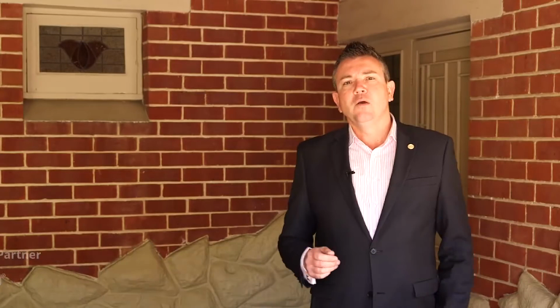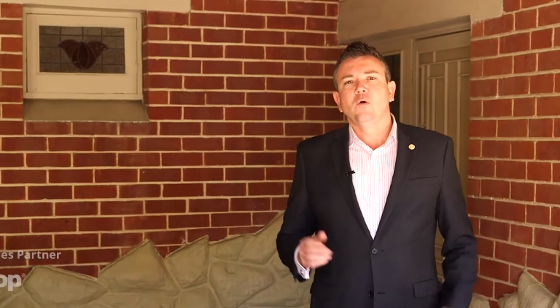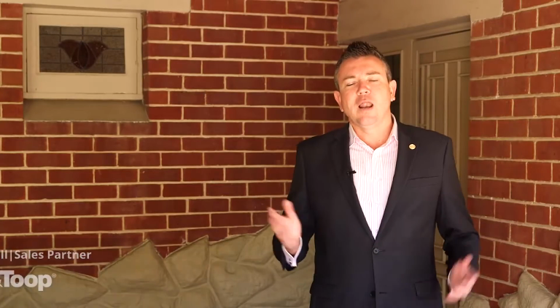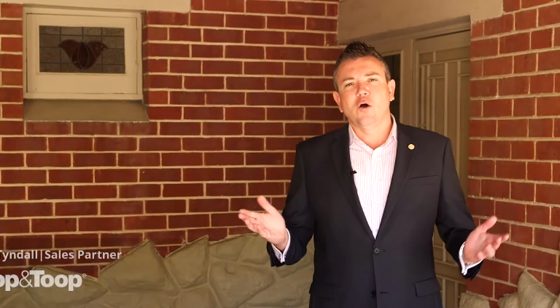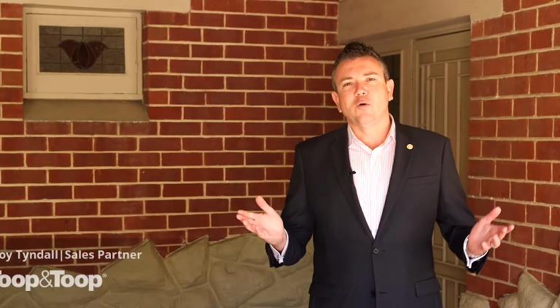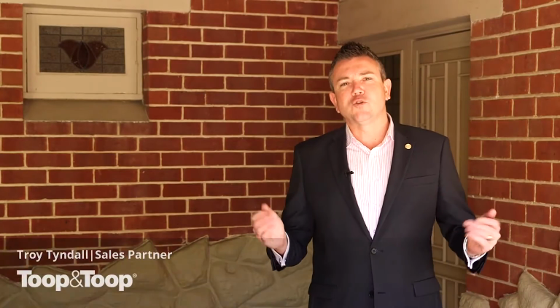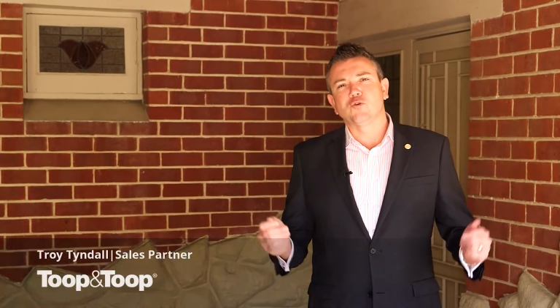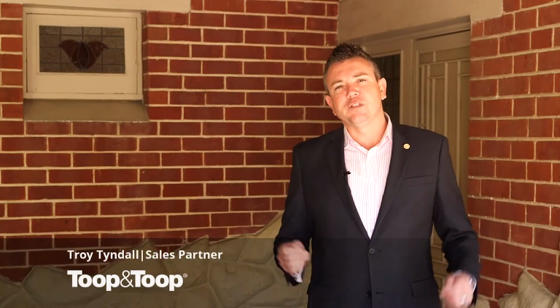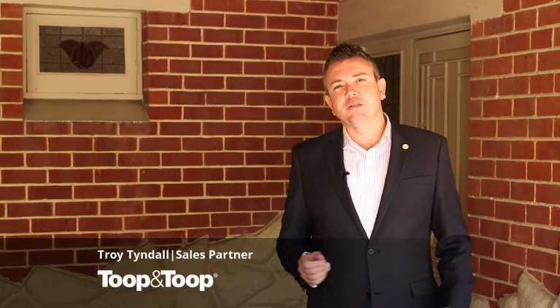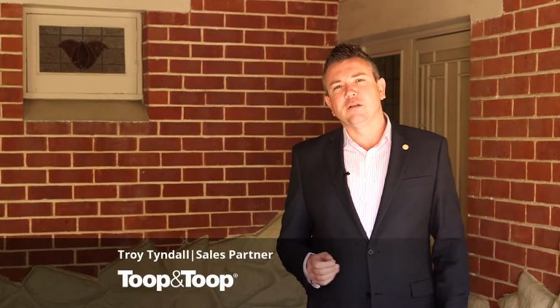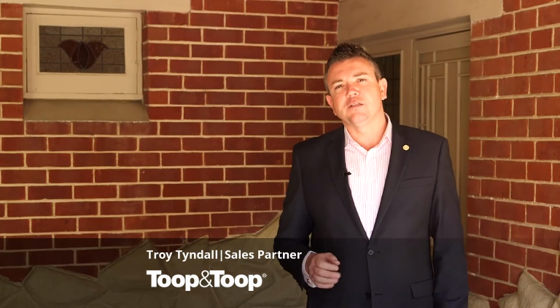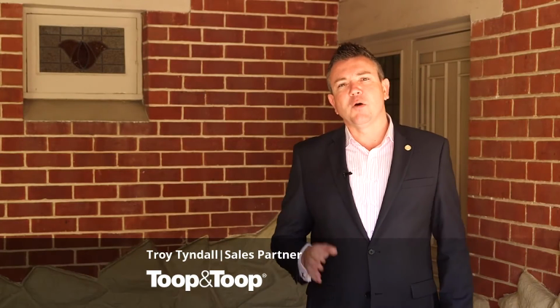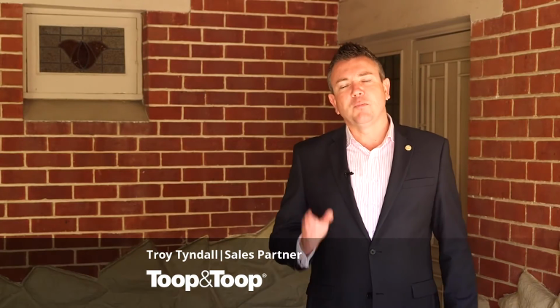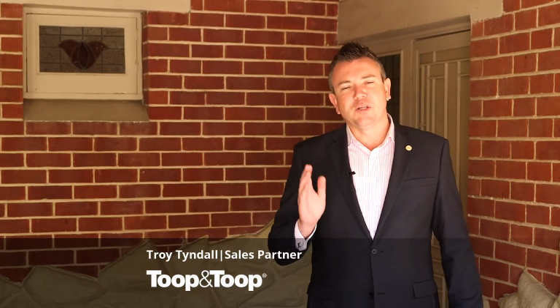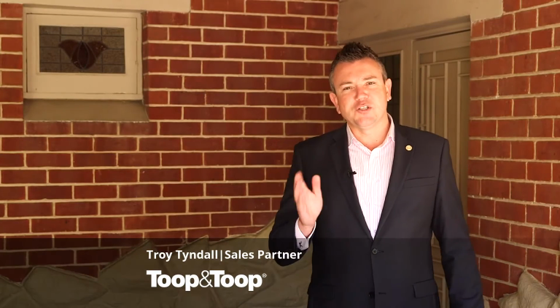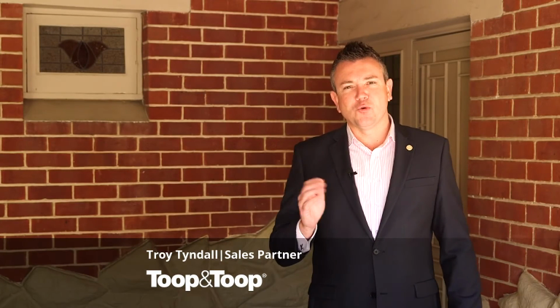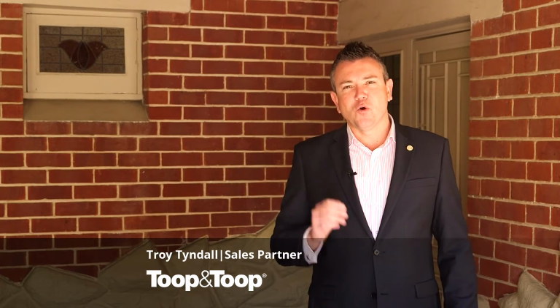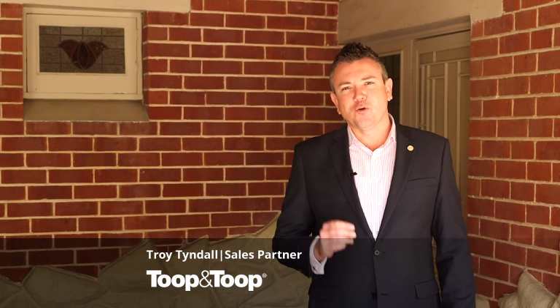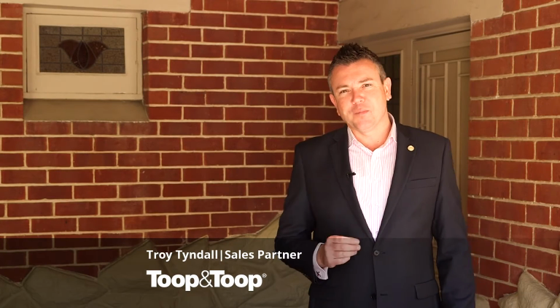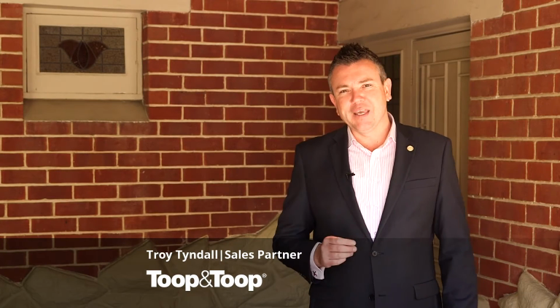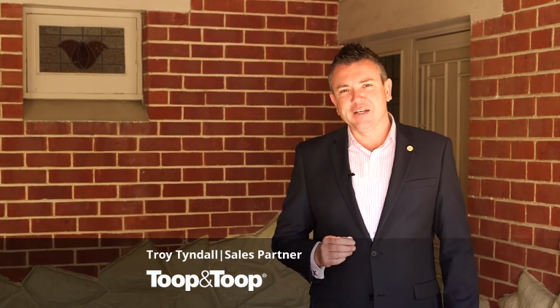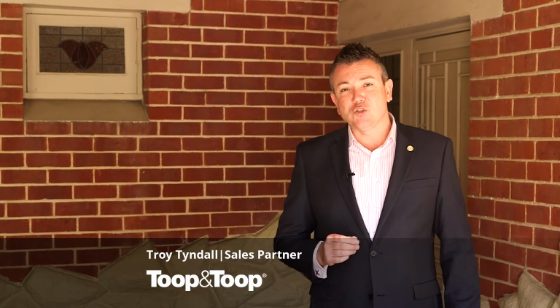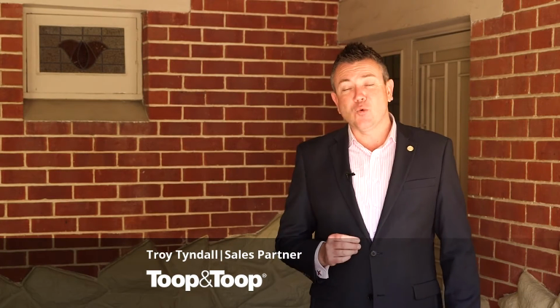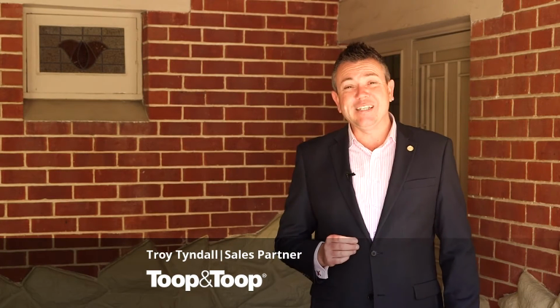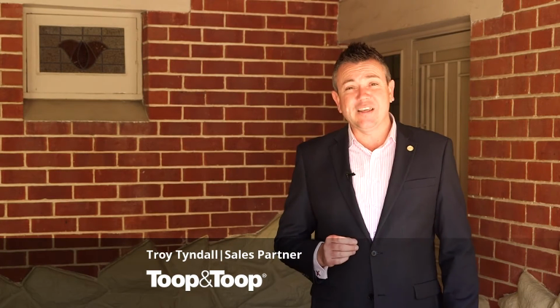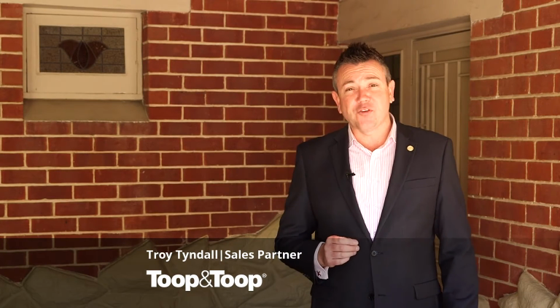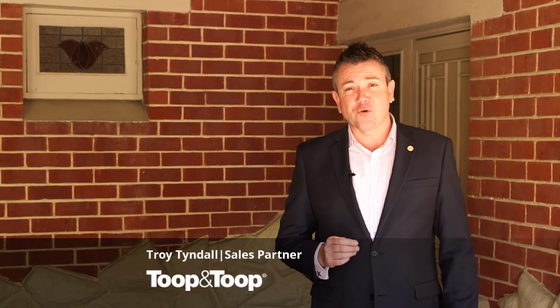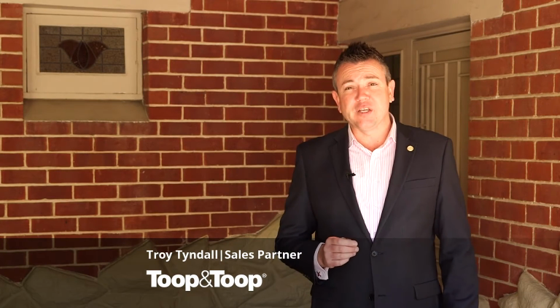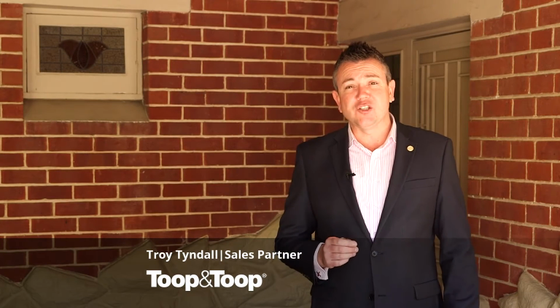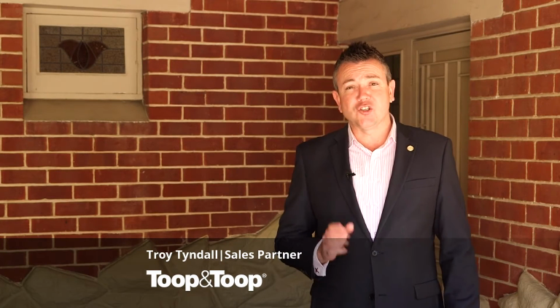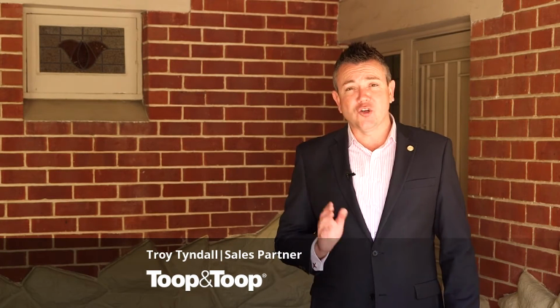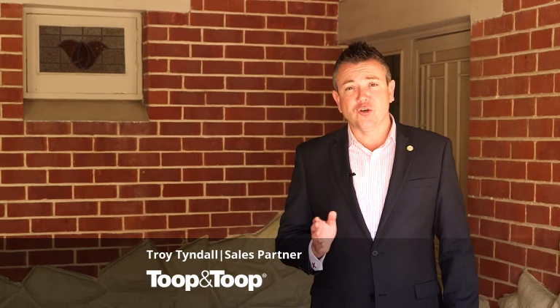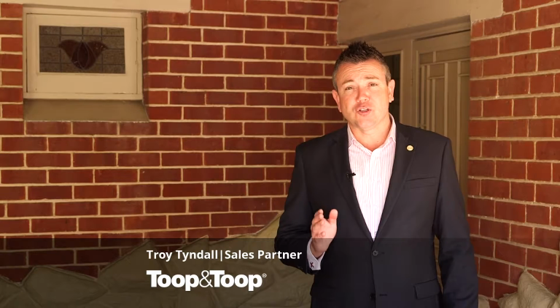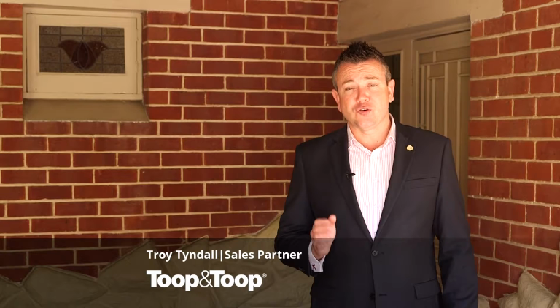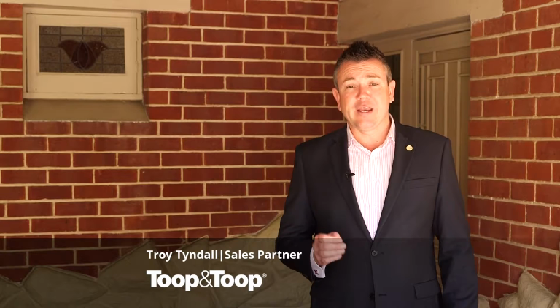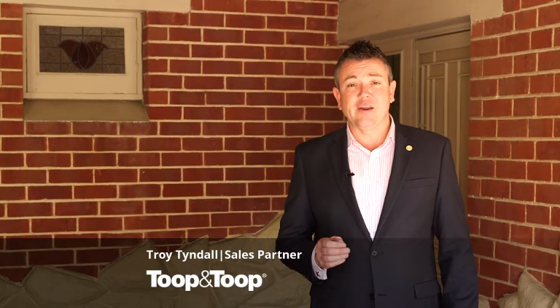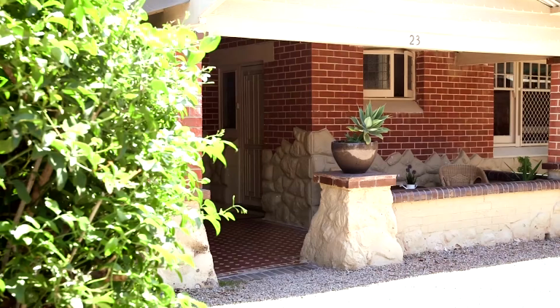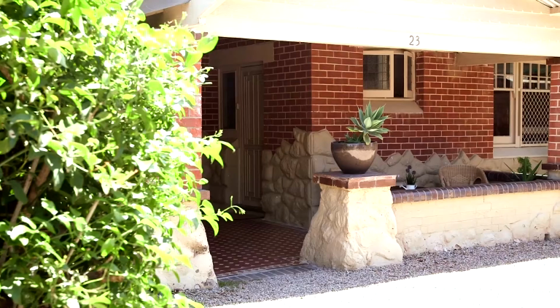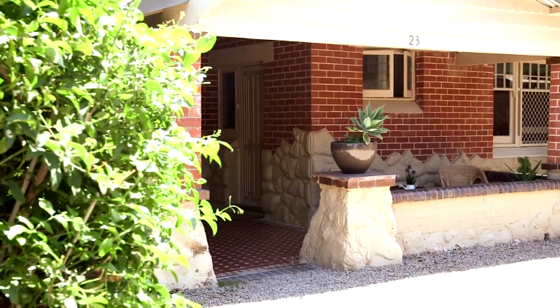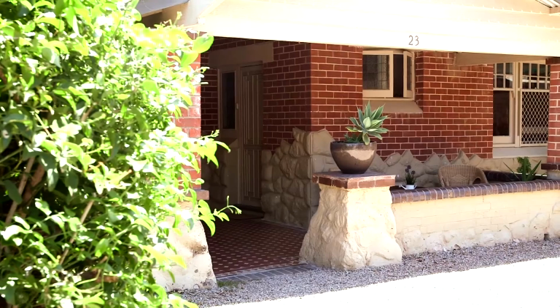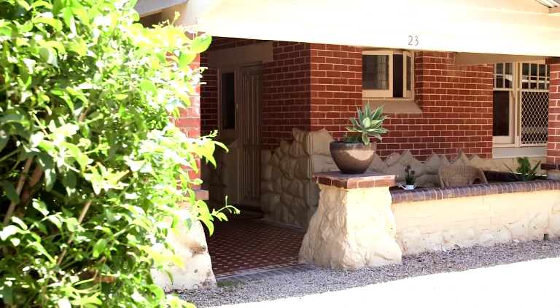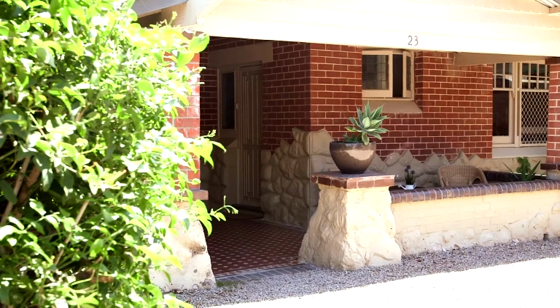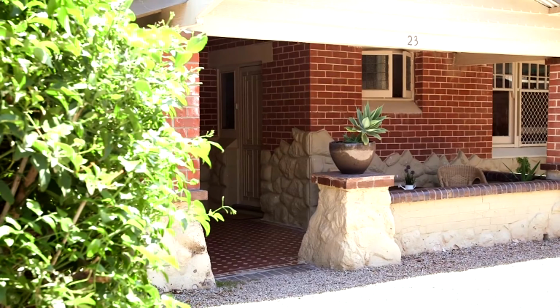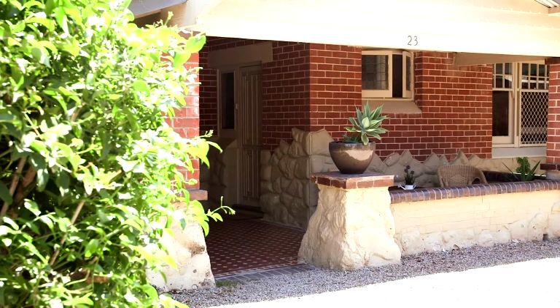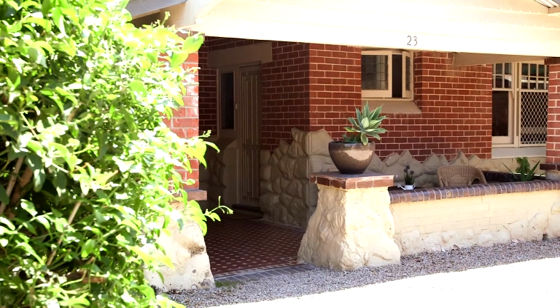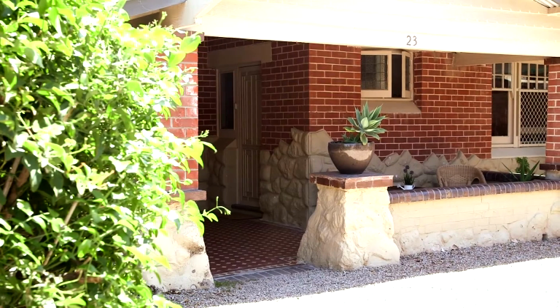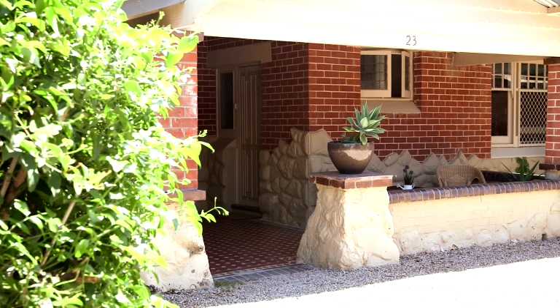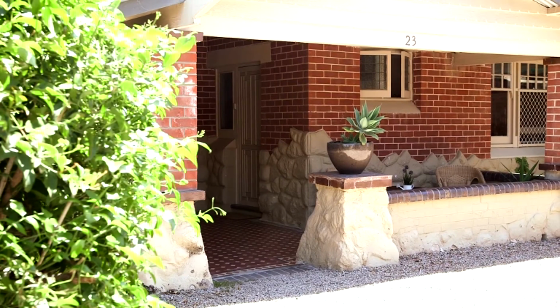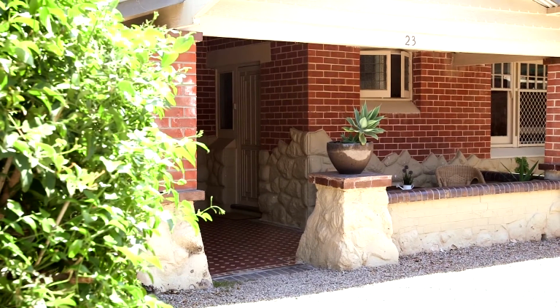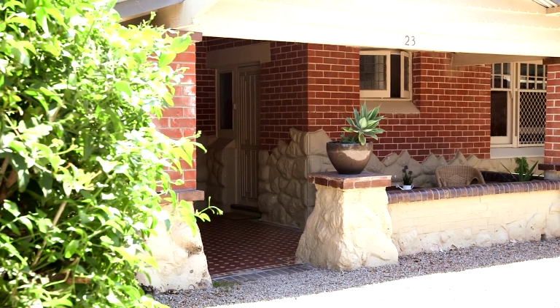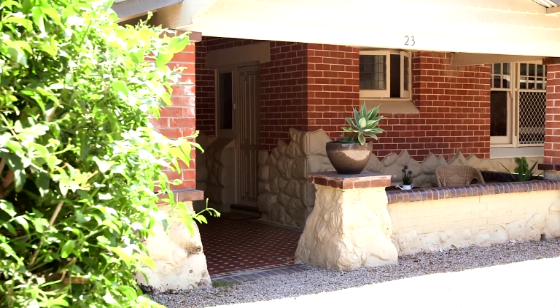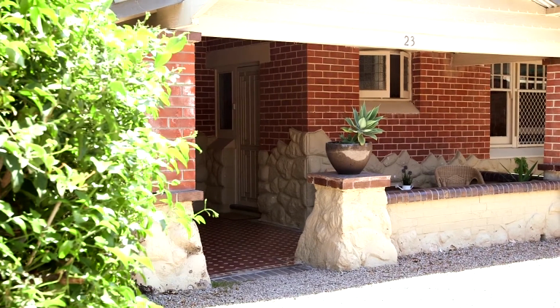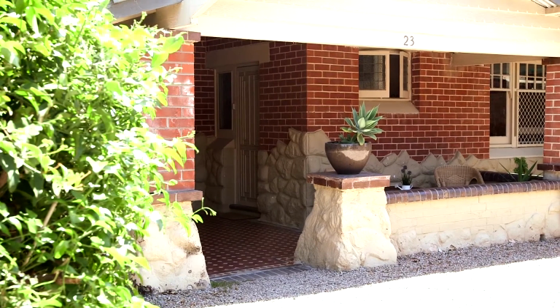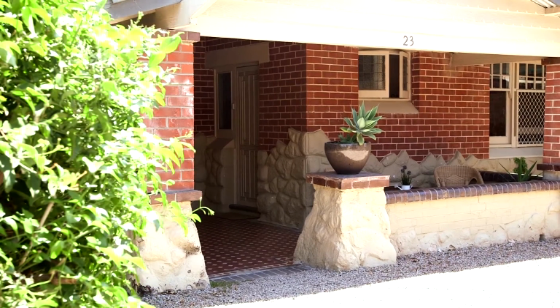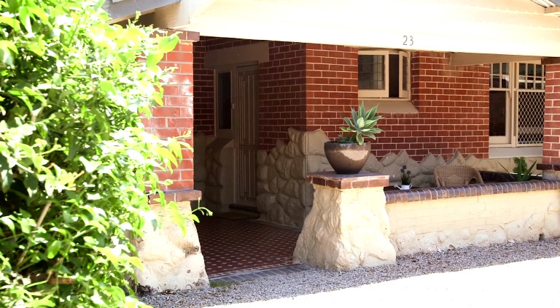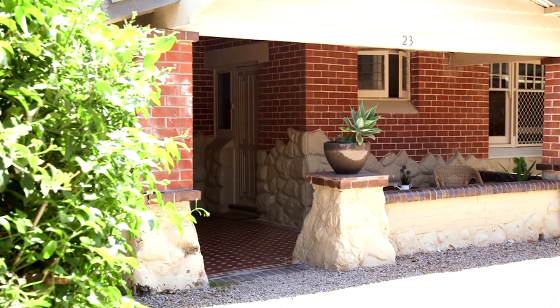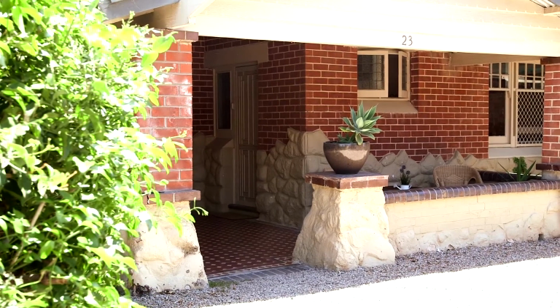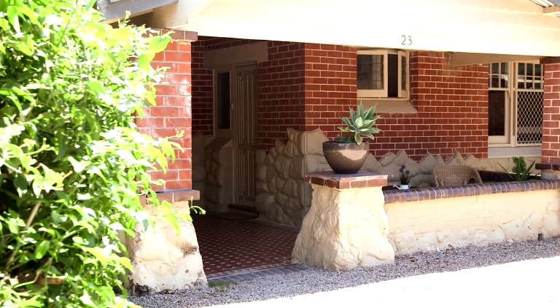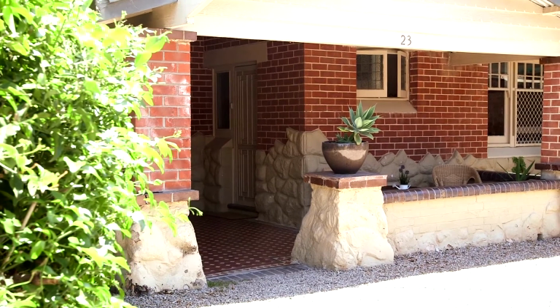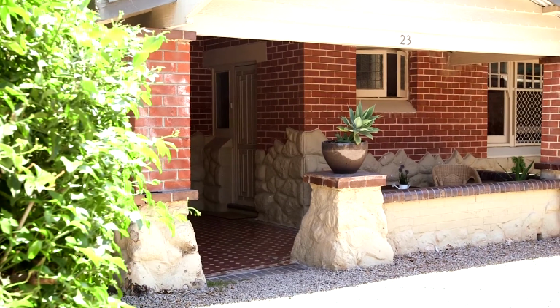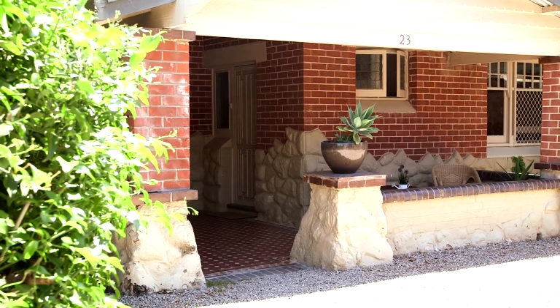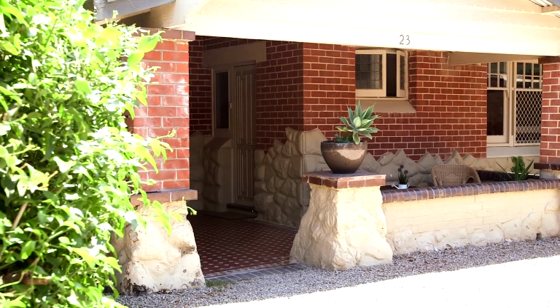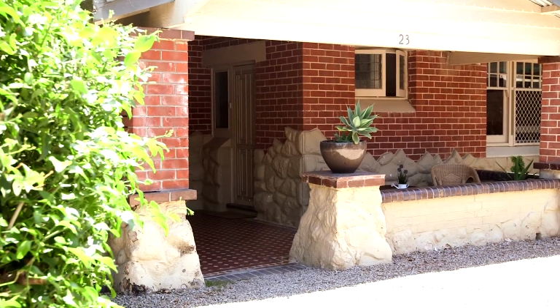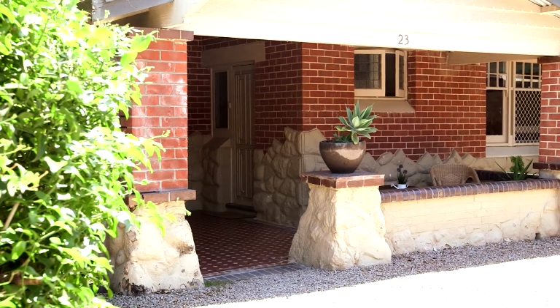Hello, I'm Troy Tindall. It's my pleasure to welcome you here to 23 Sturt Street here in Glenelg North, and what an opportunity we've got here for you today.